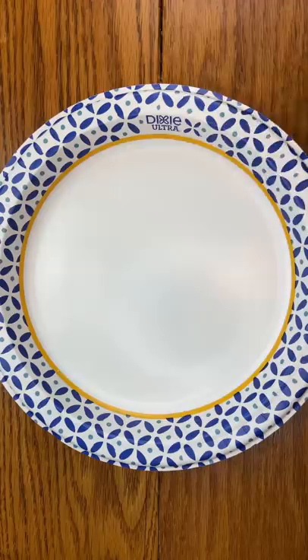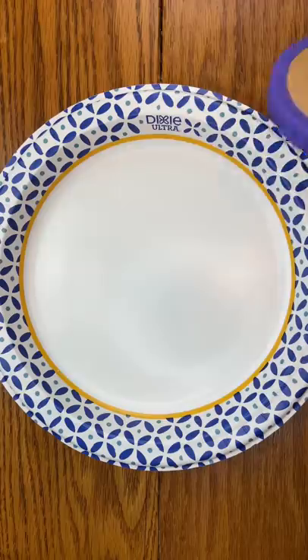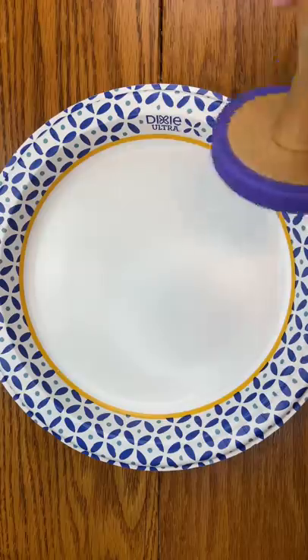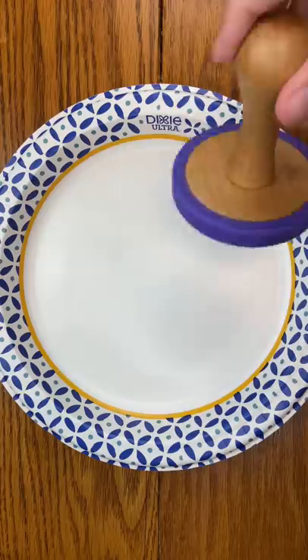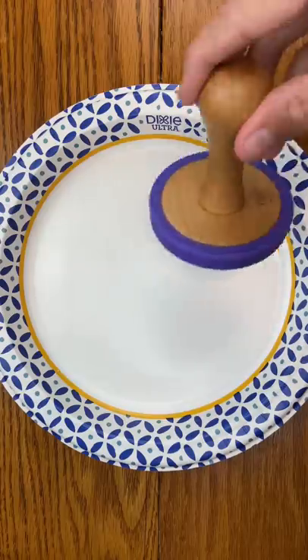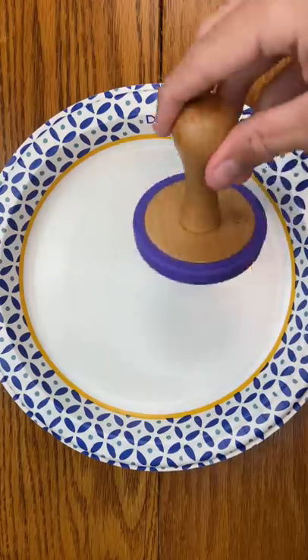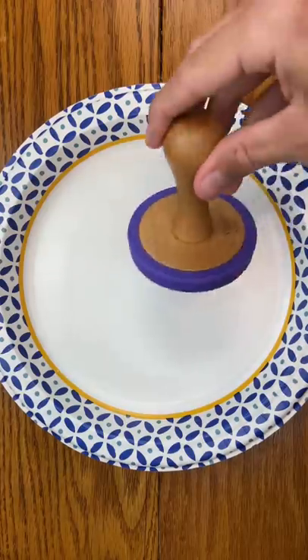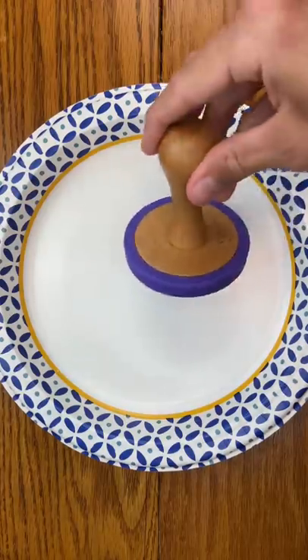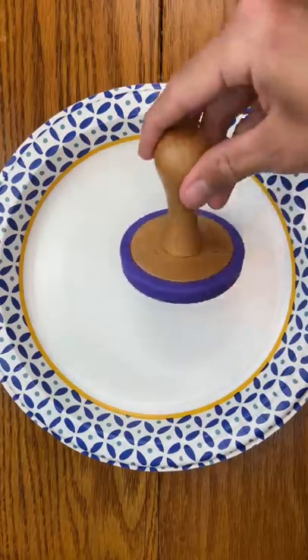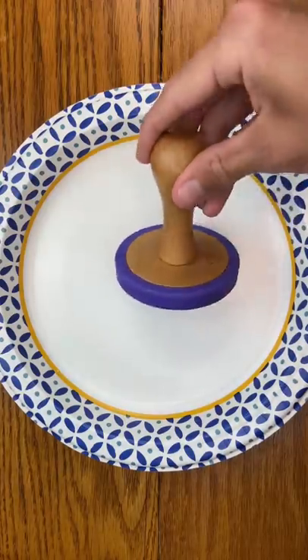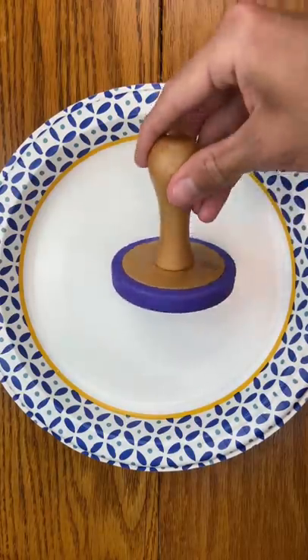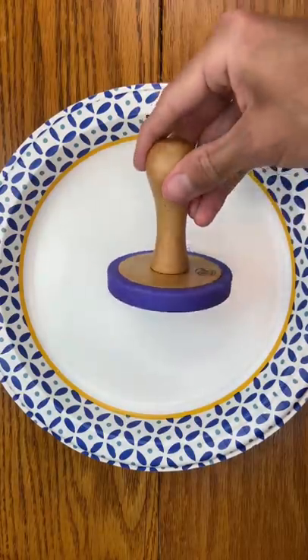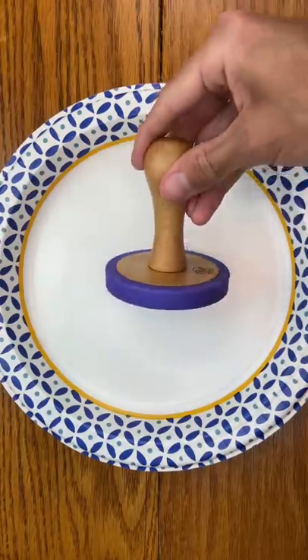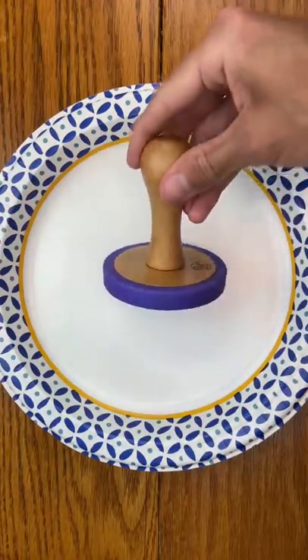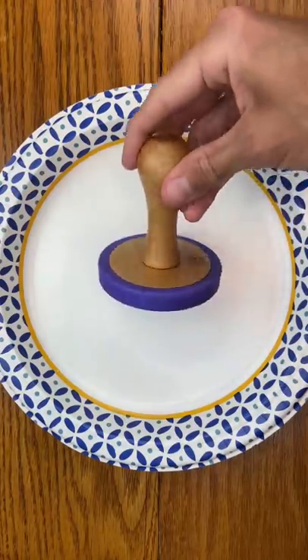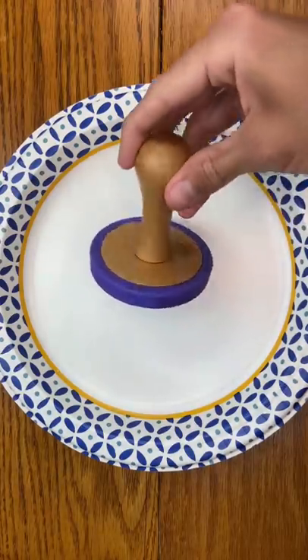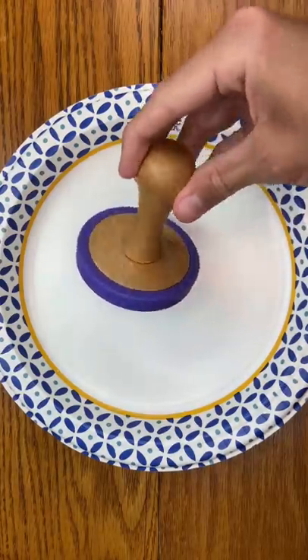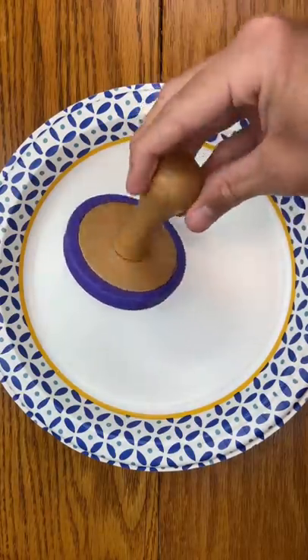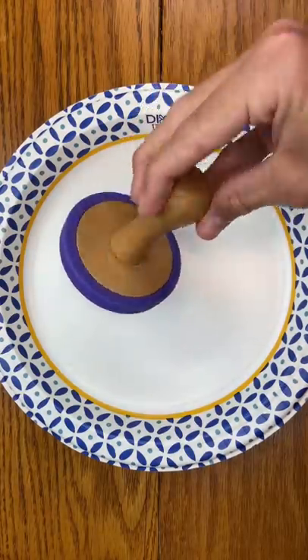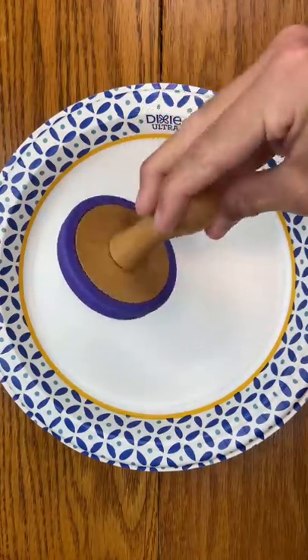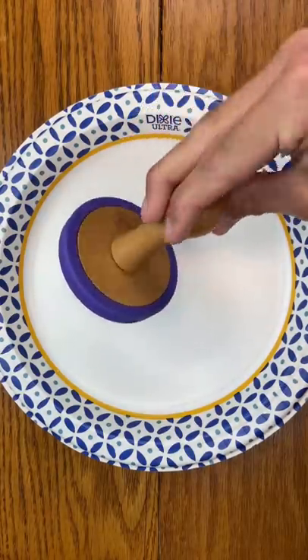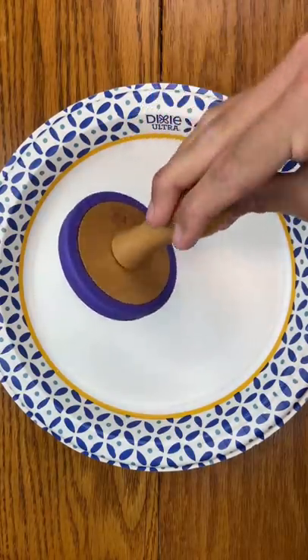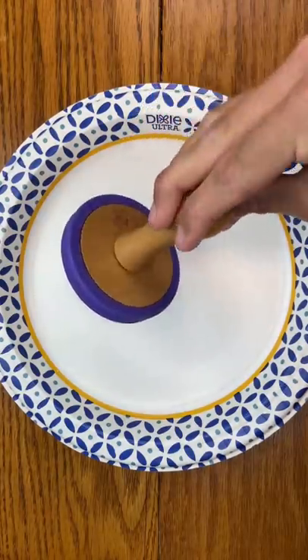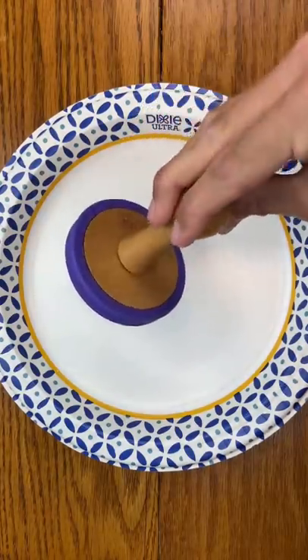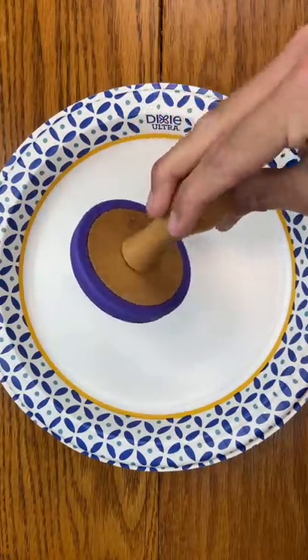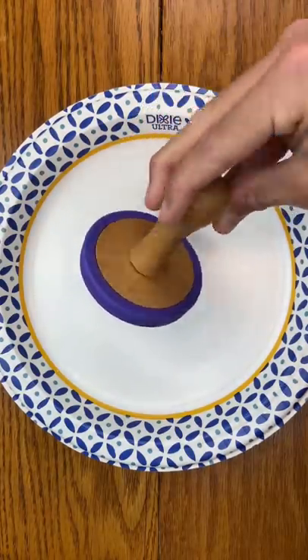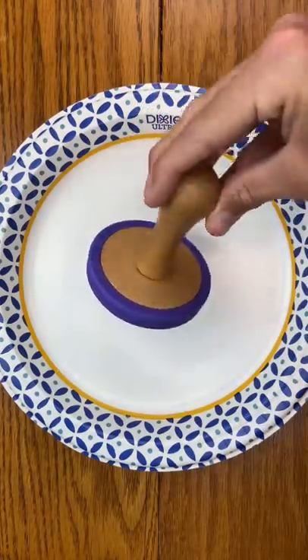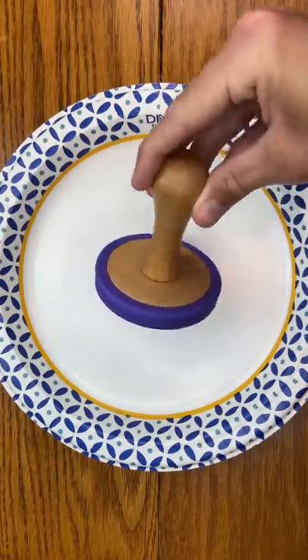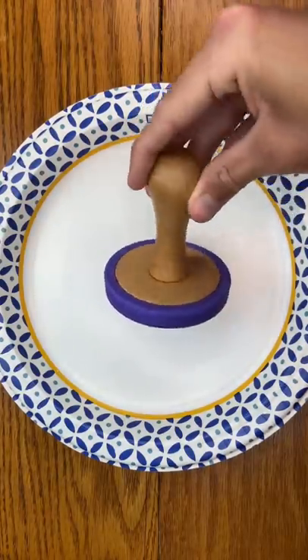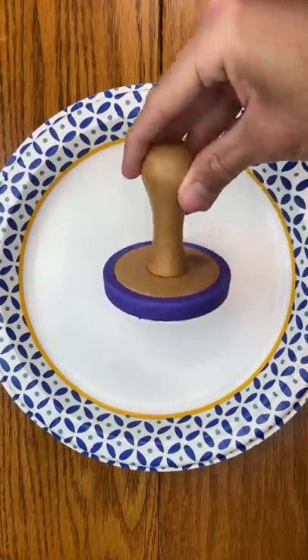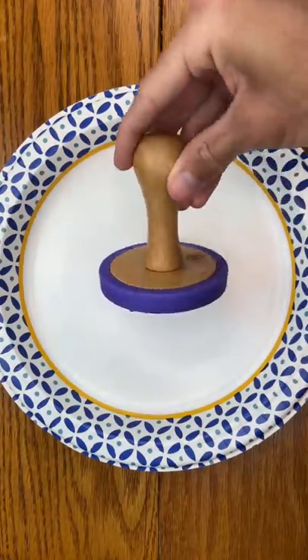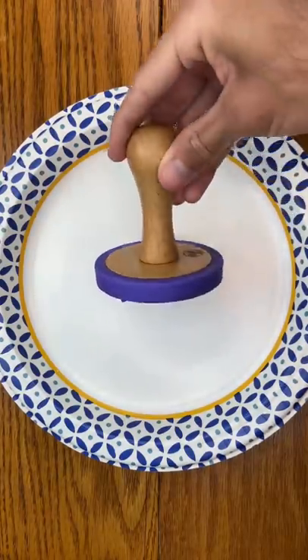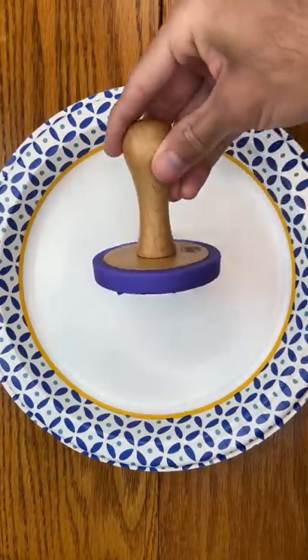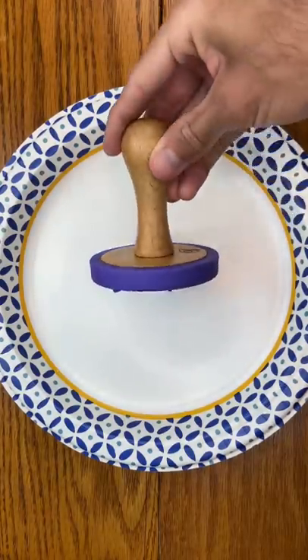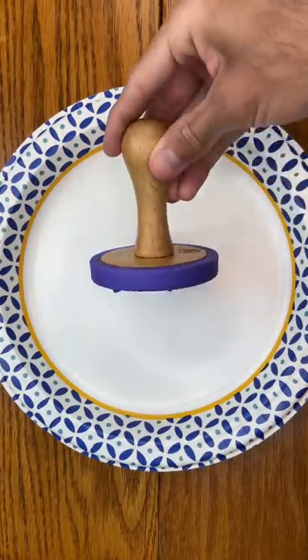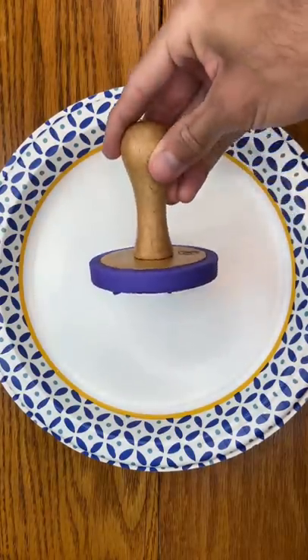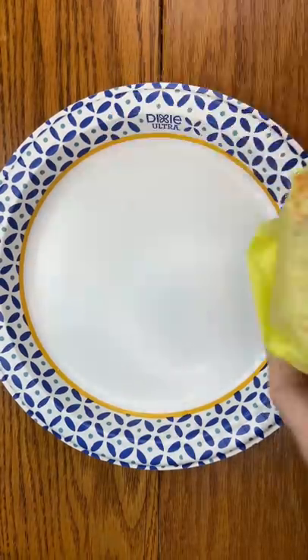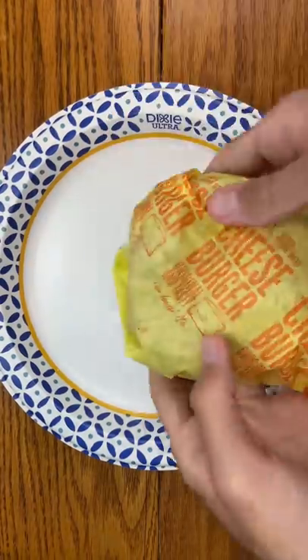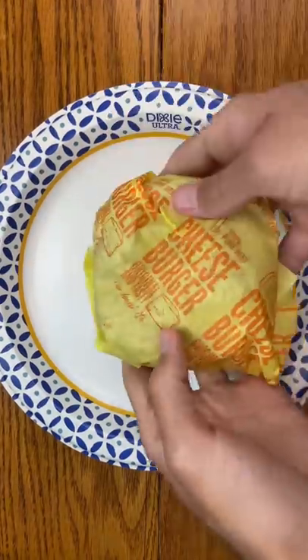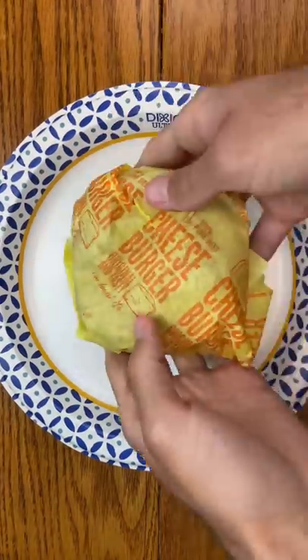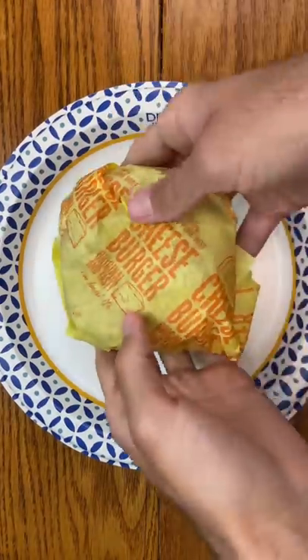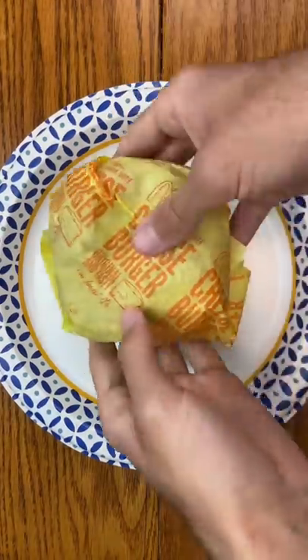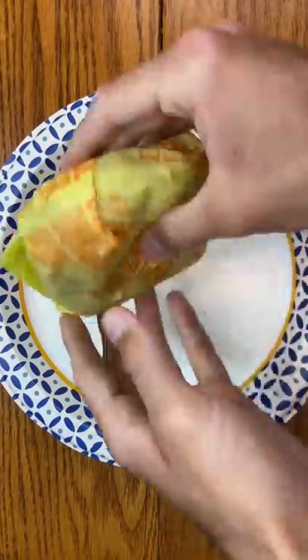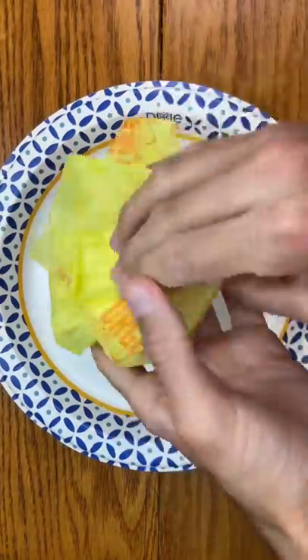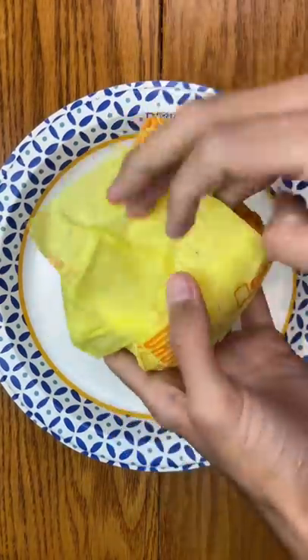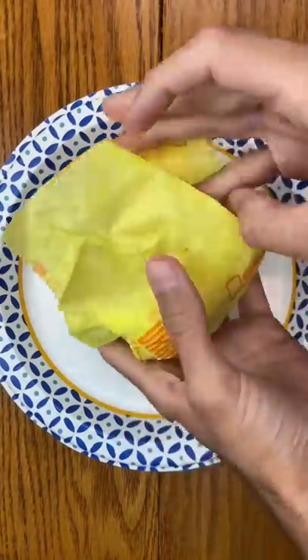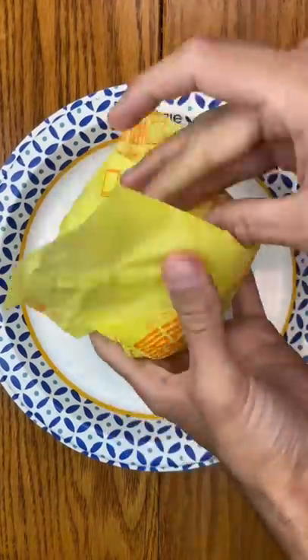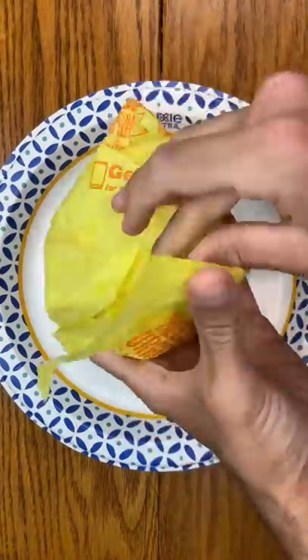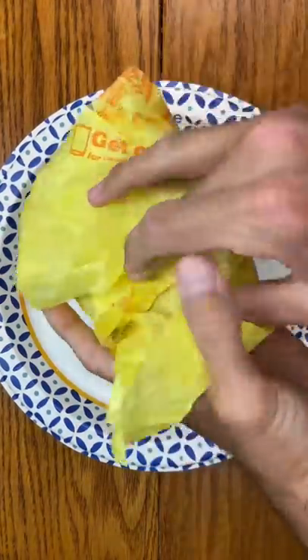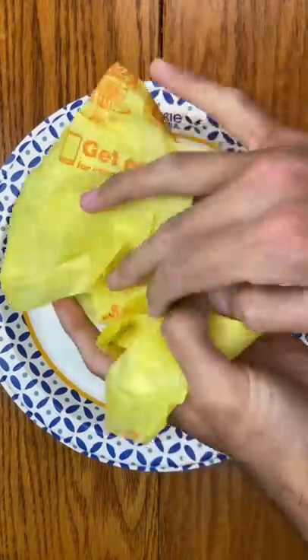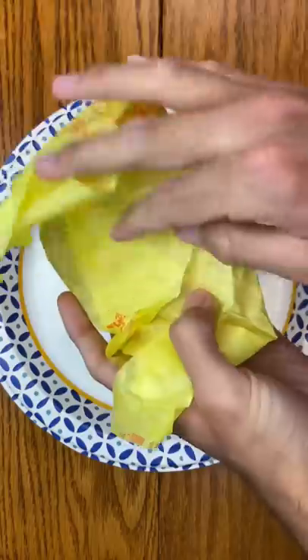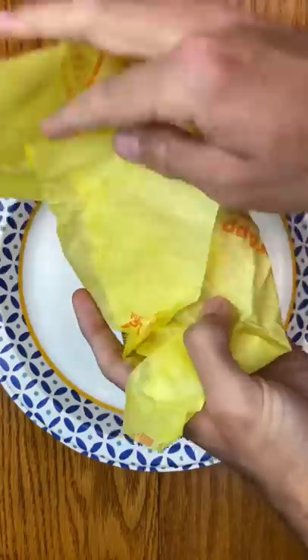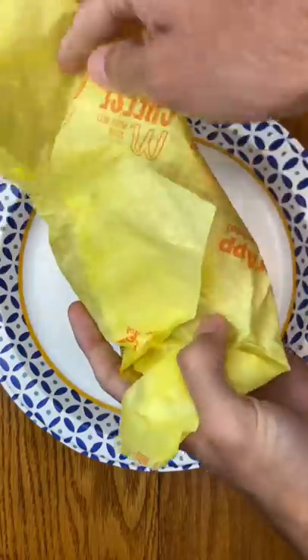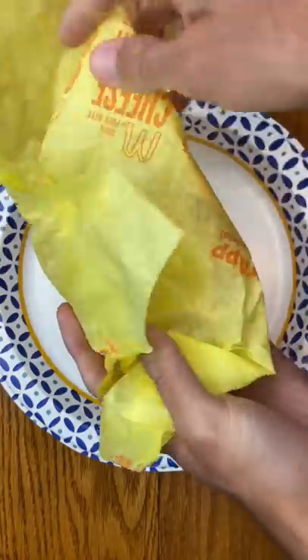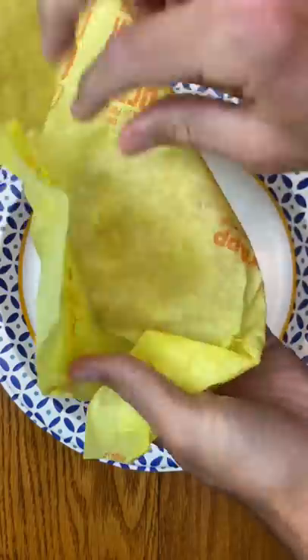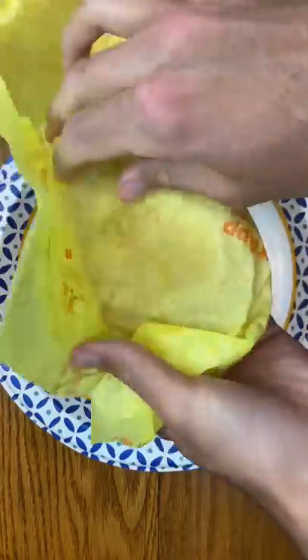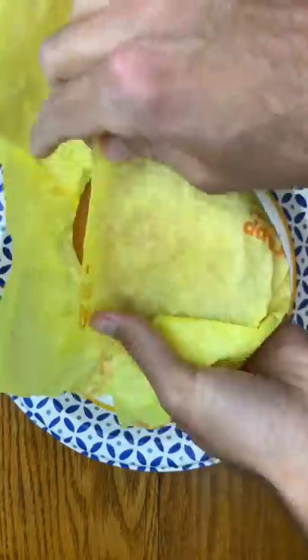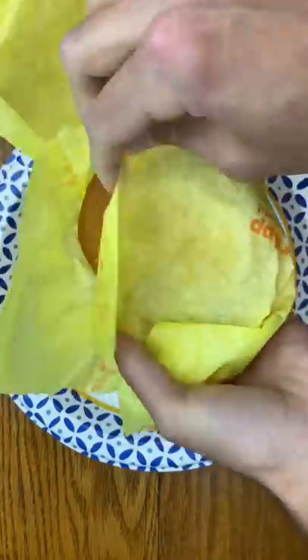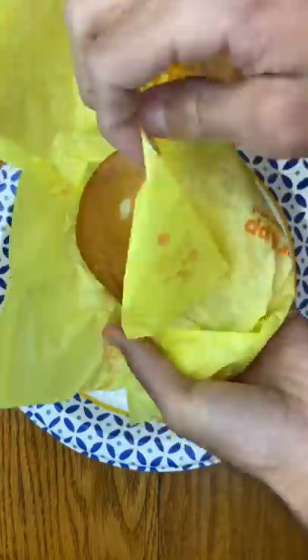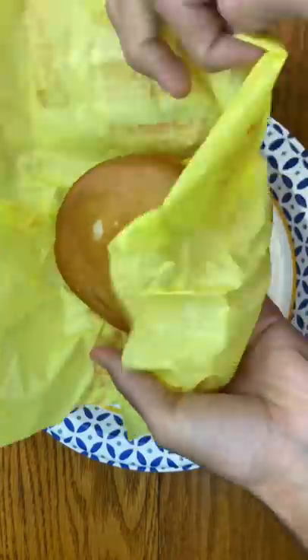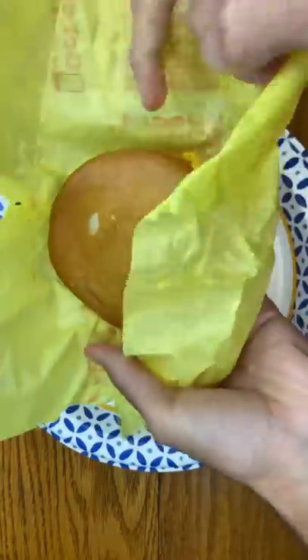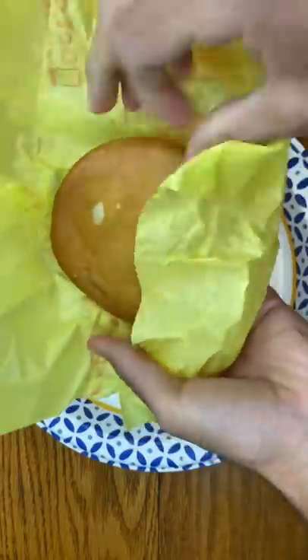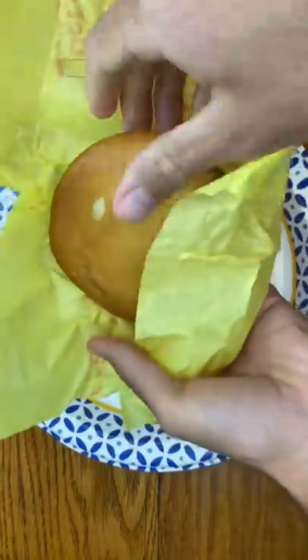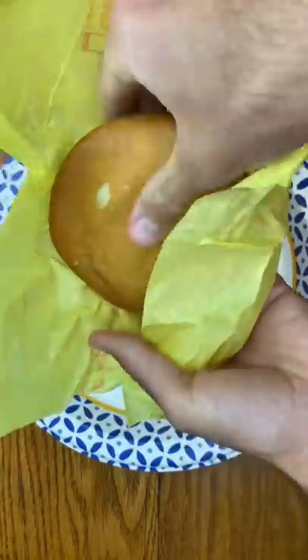Do you think a cookie stamper will work on a McDonald's hamburger? Well, let's find out.